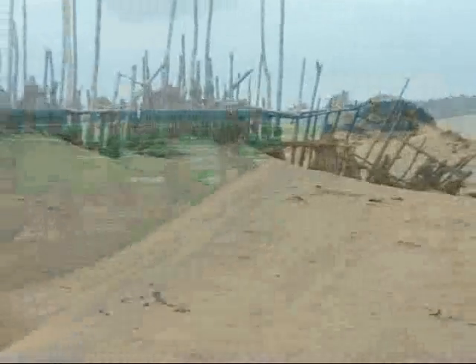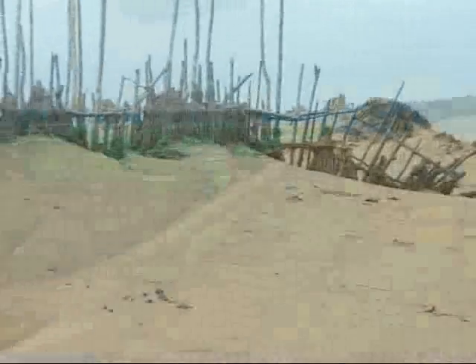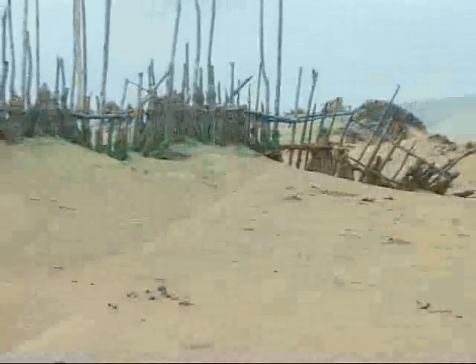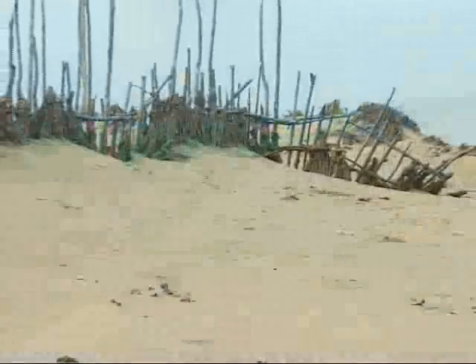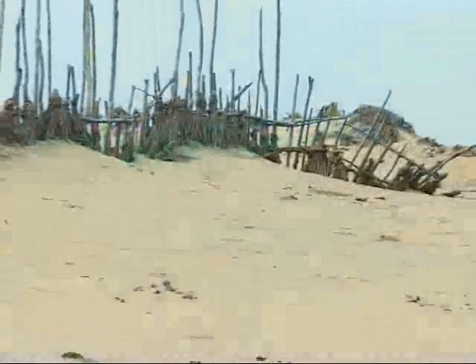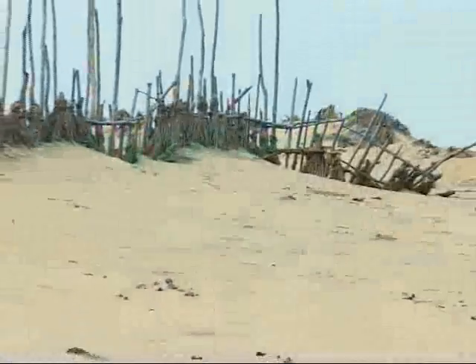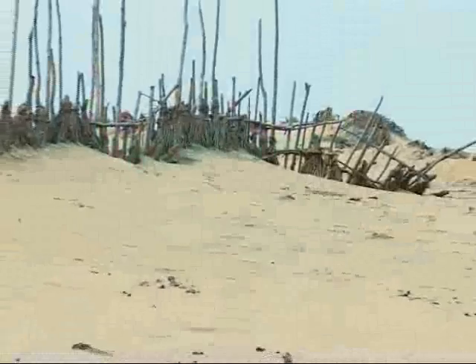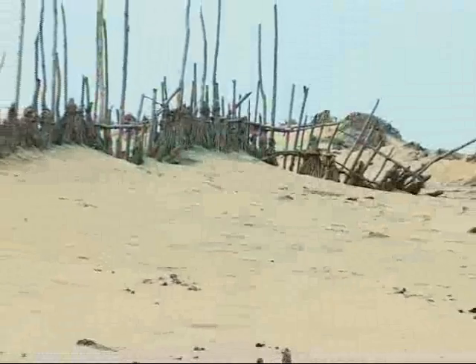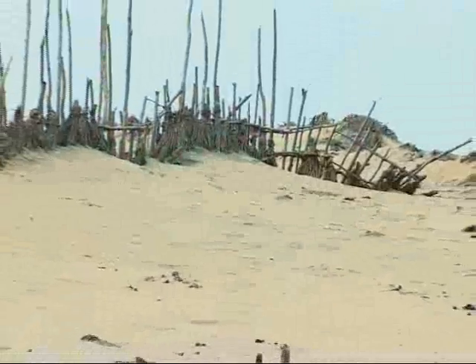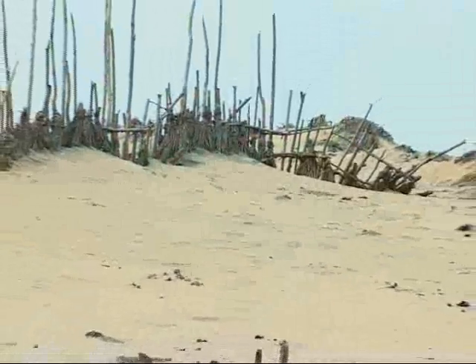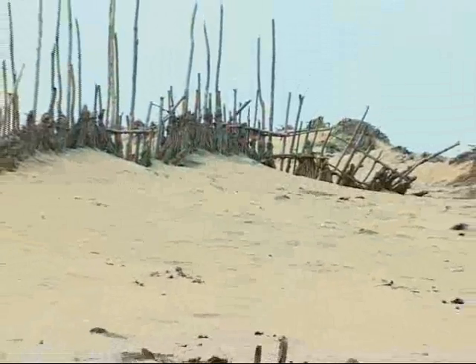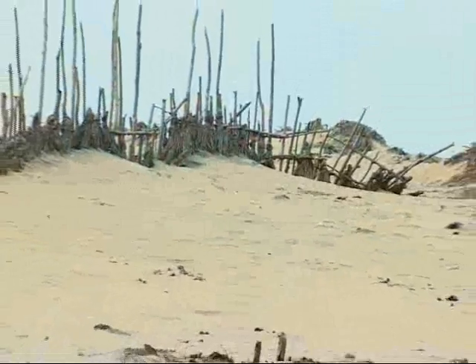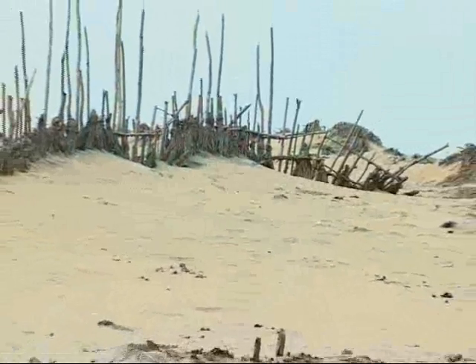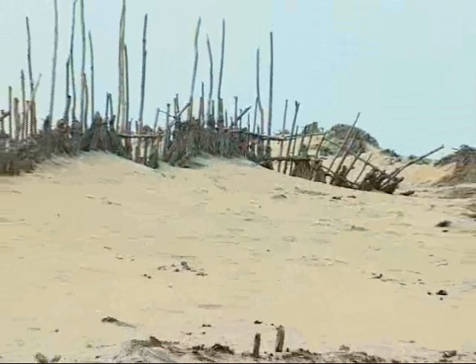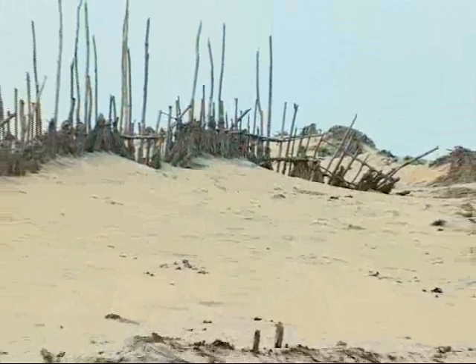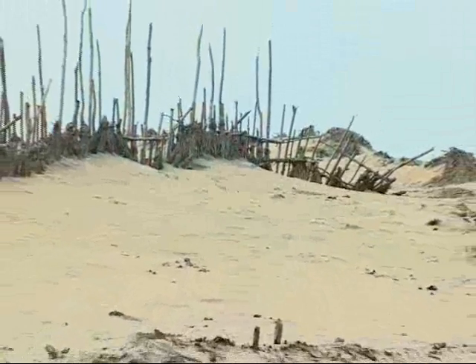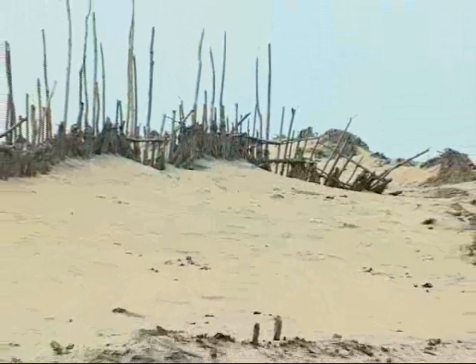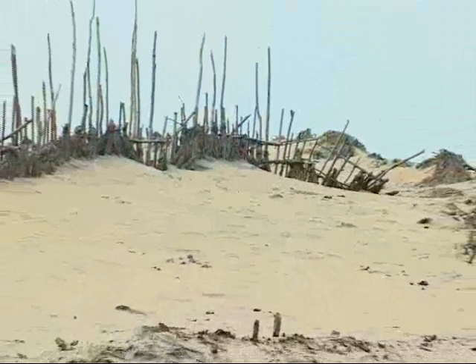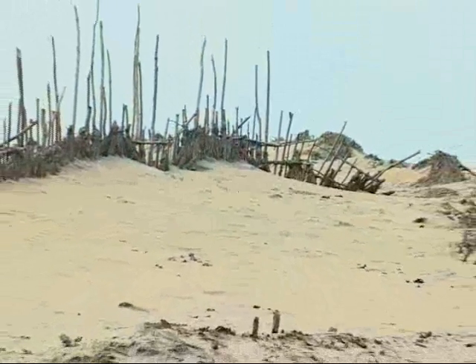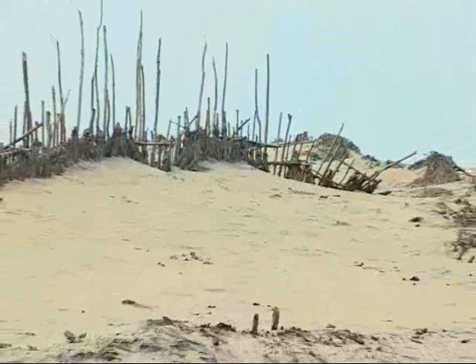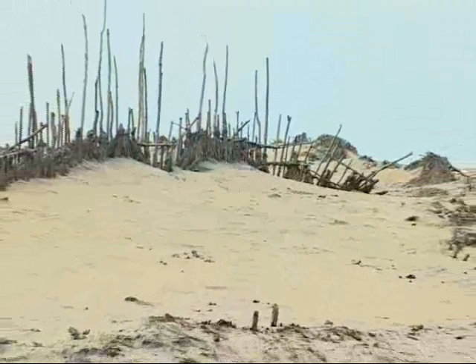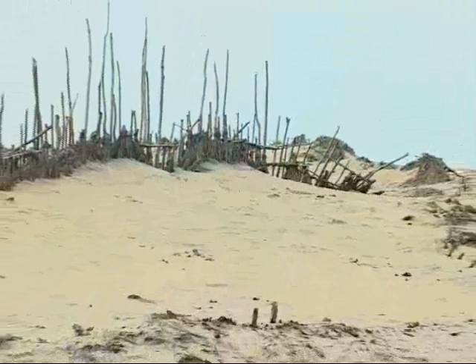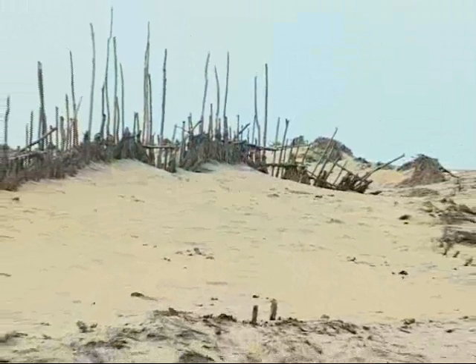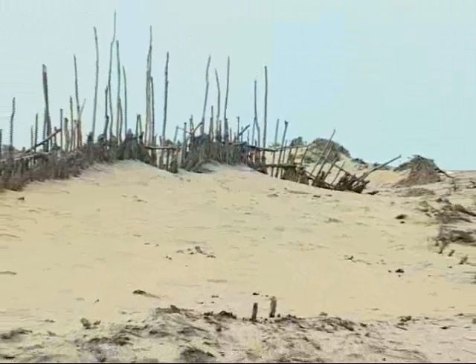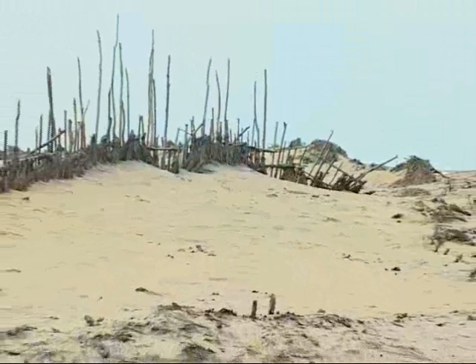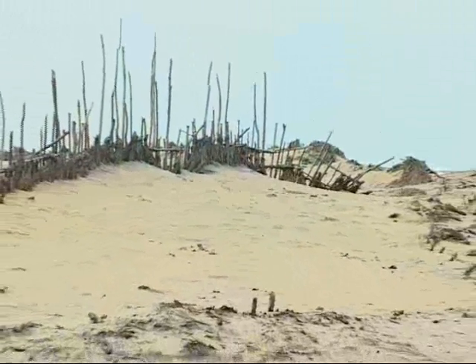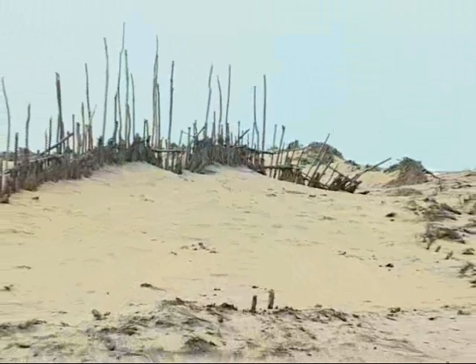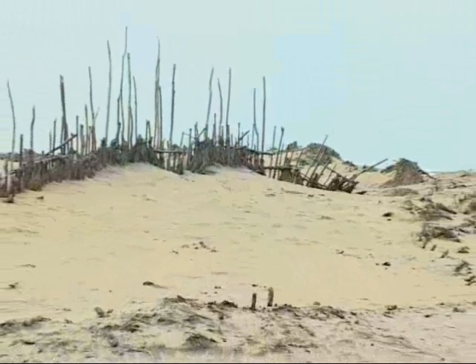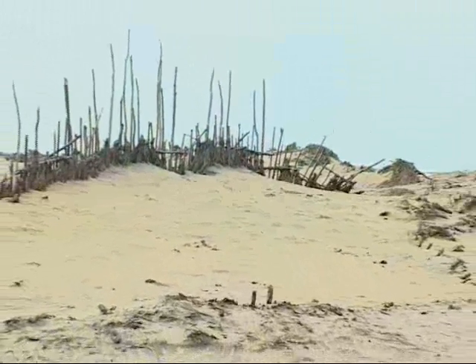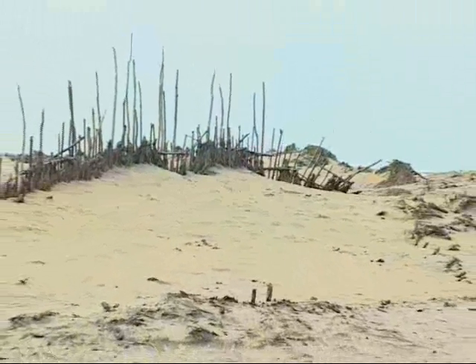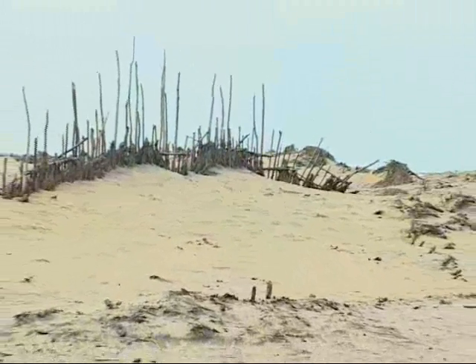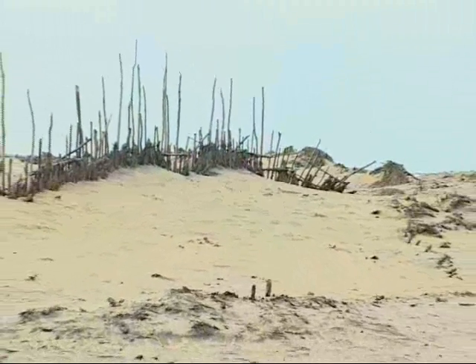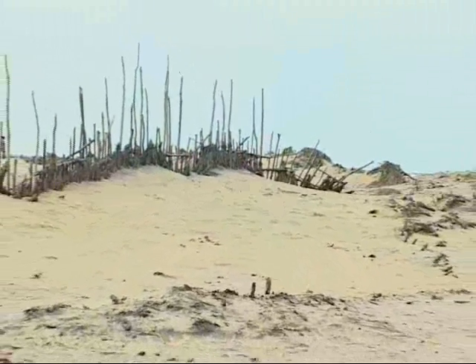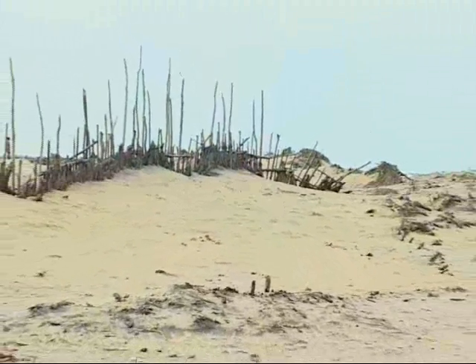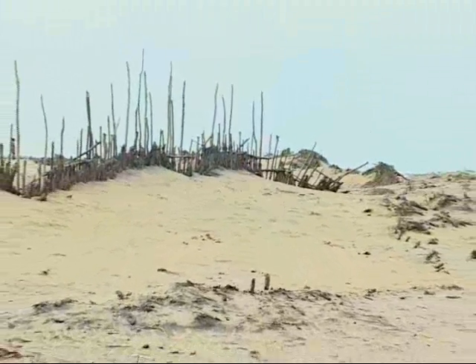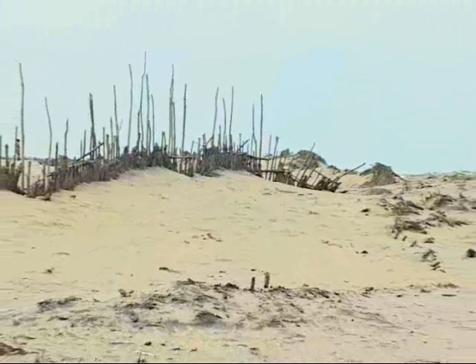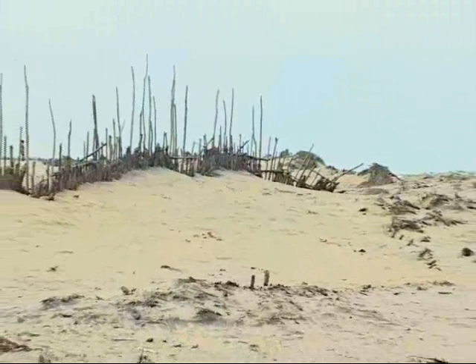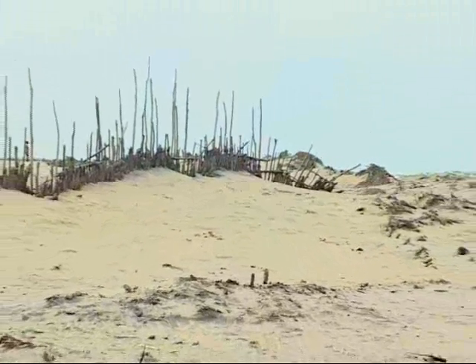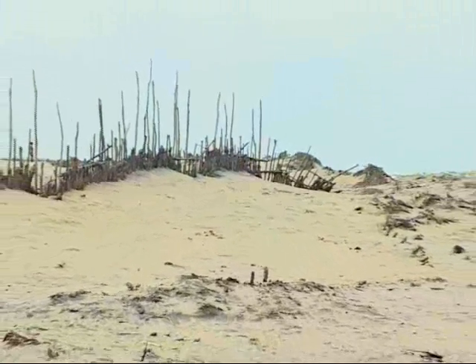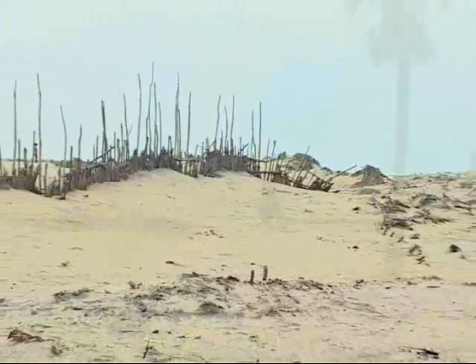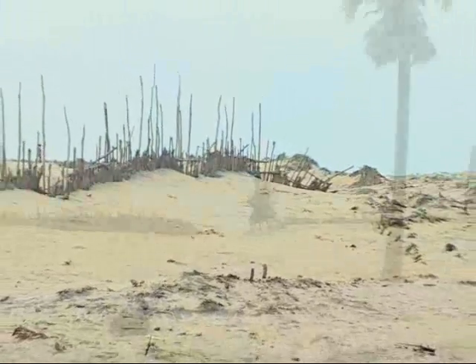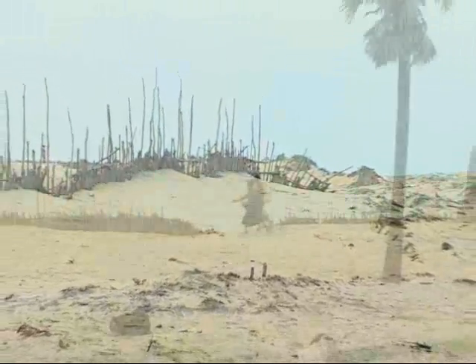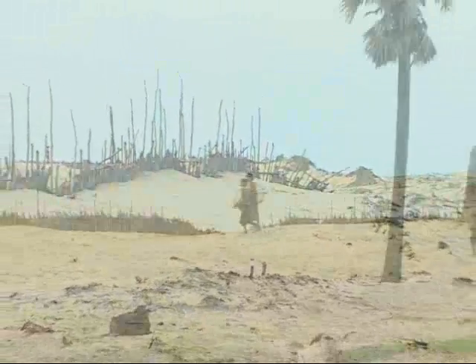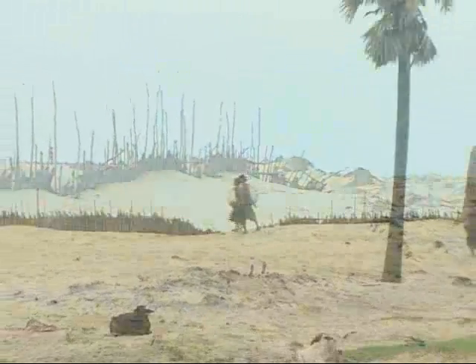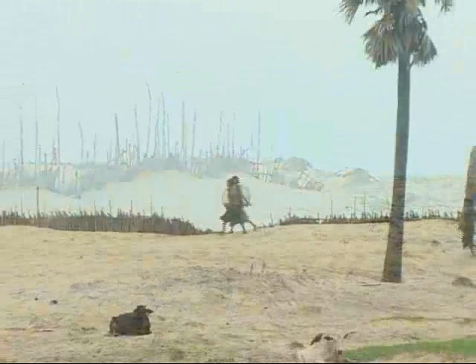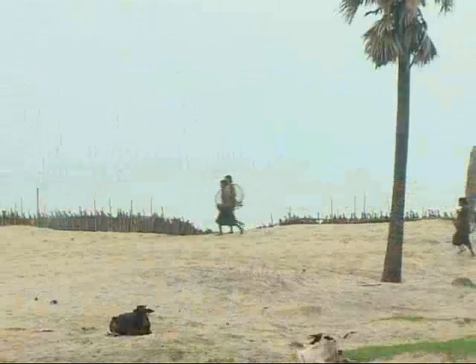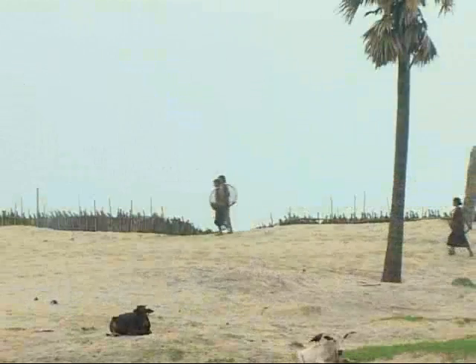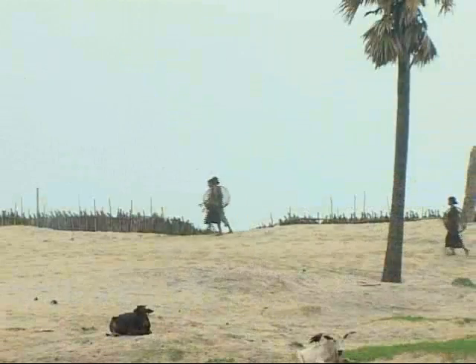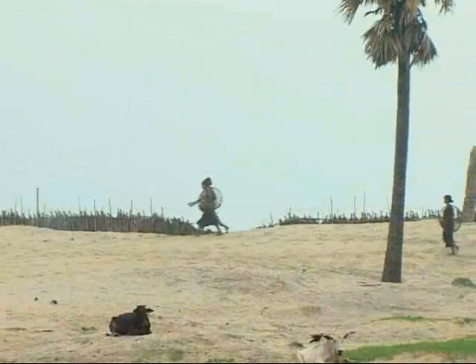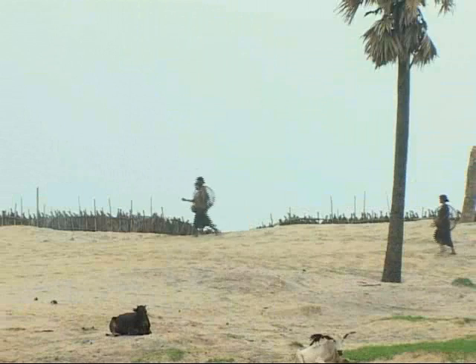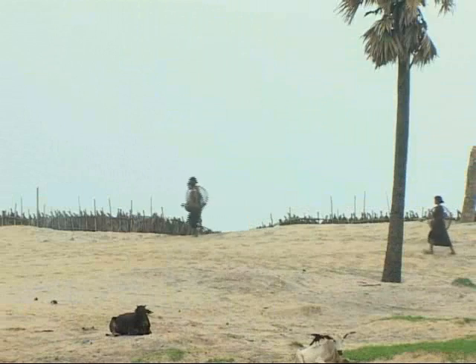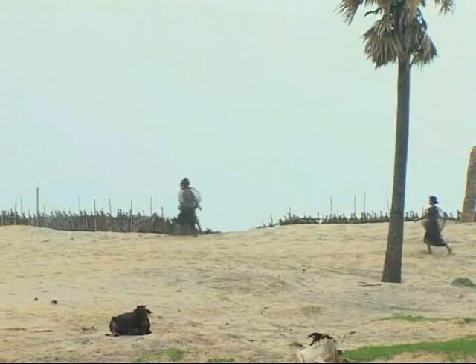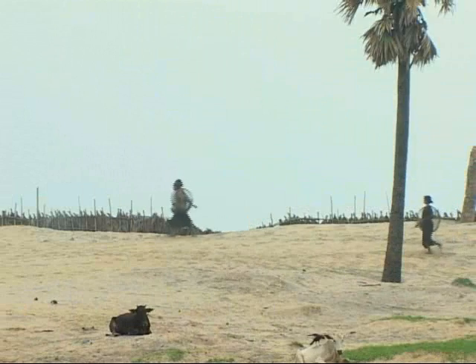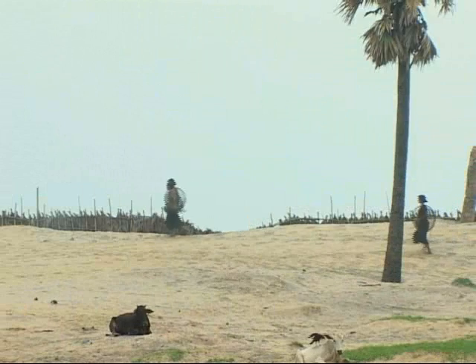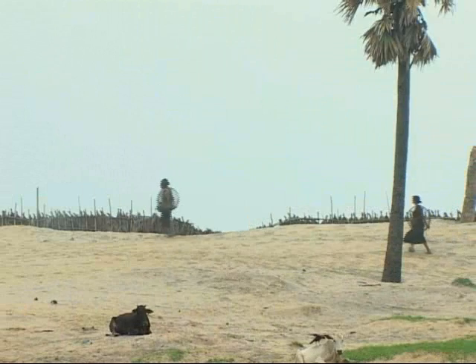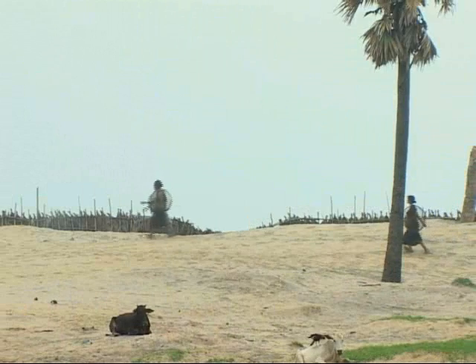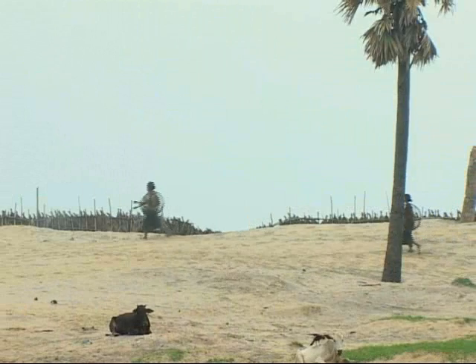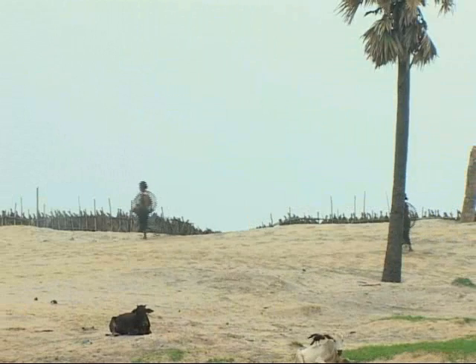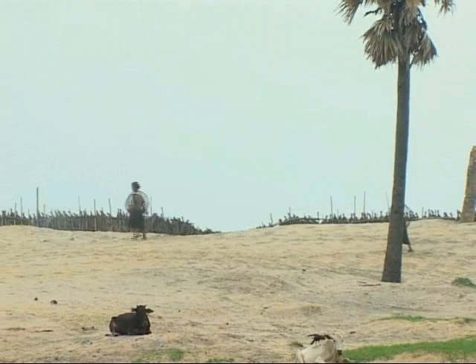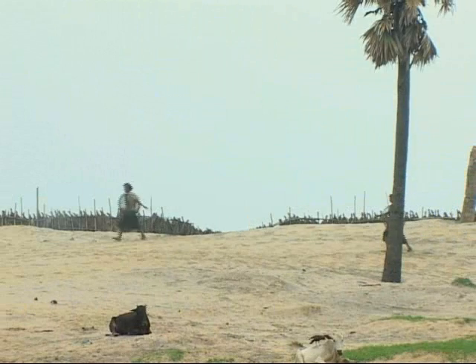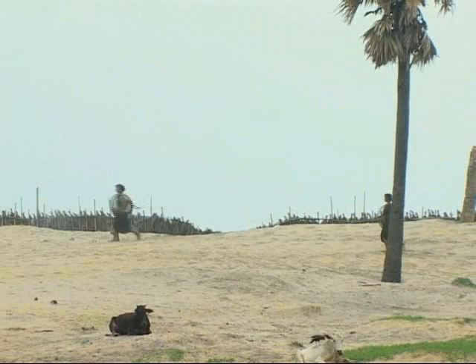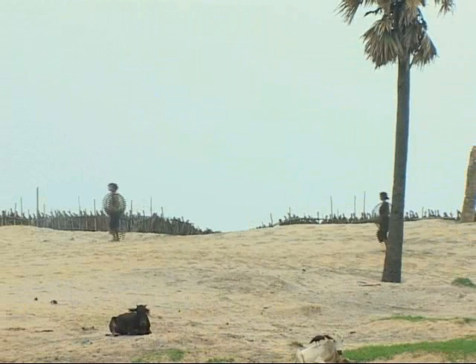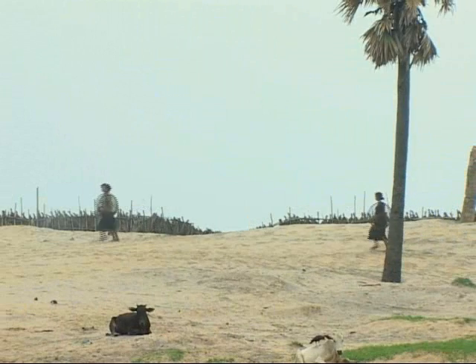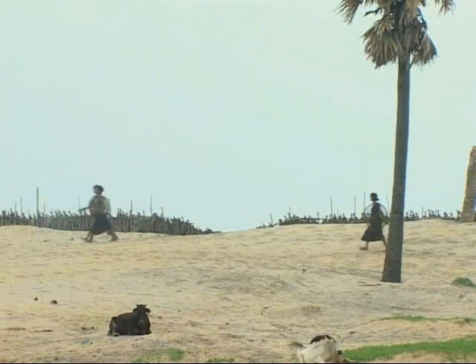The people of Sattabaya have also devised traditional methods to trap the sand and create dunes to protect their village.